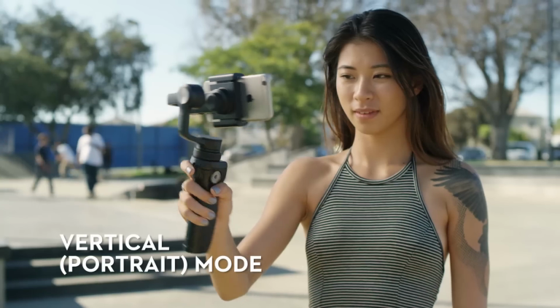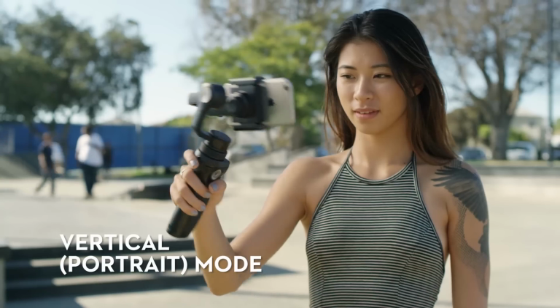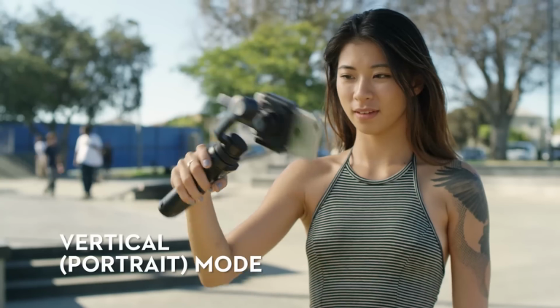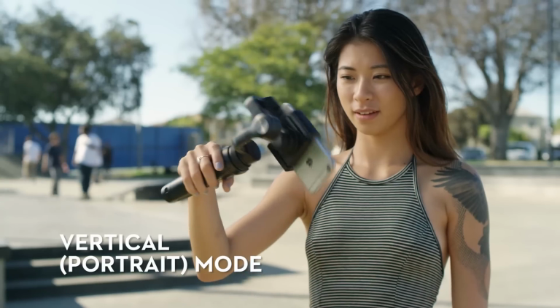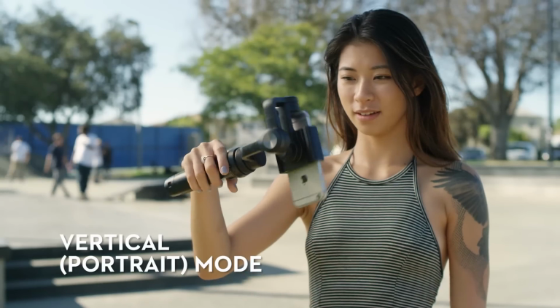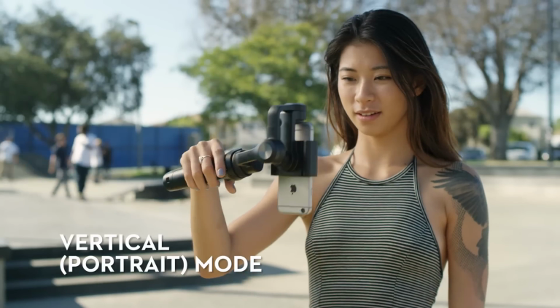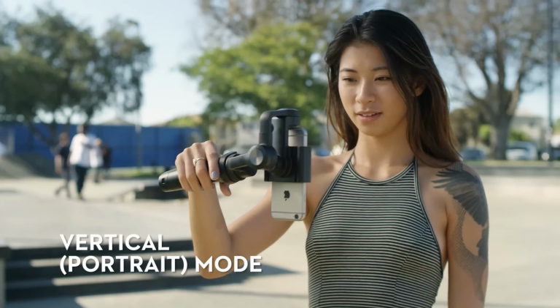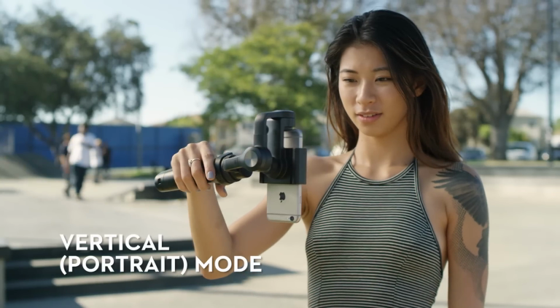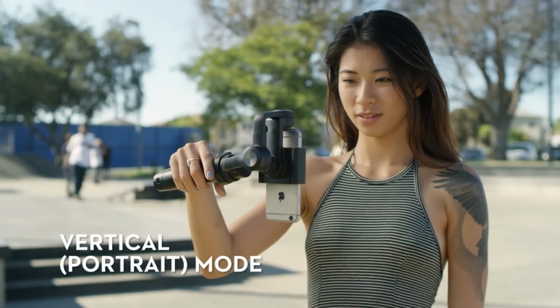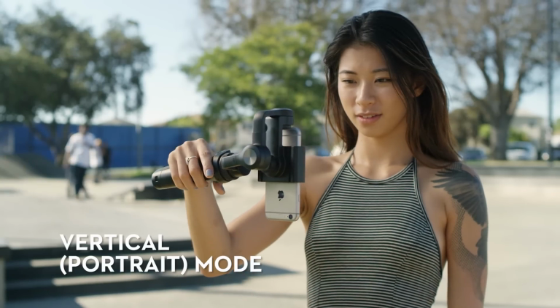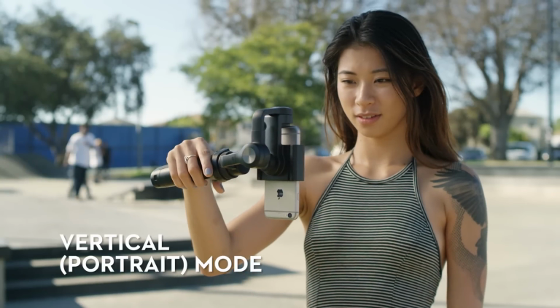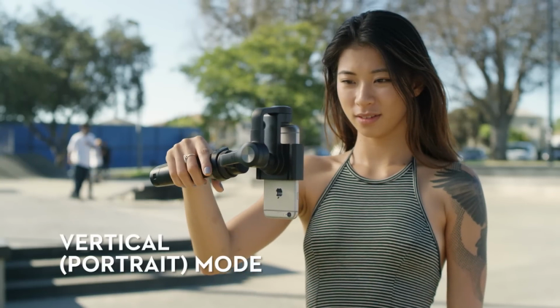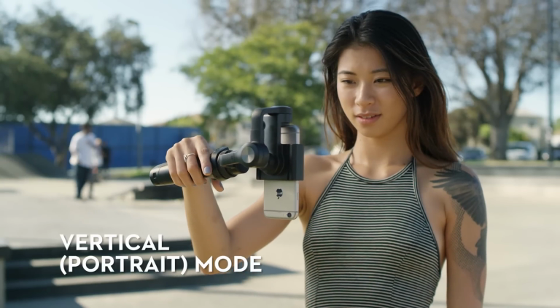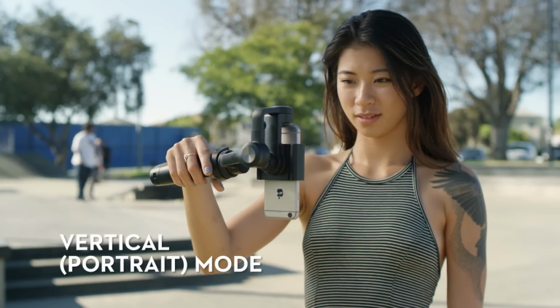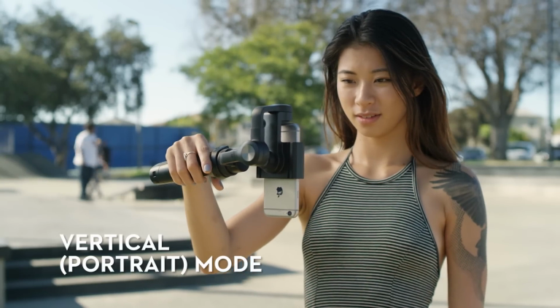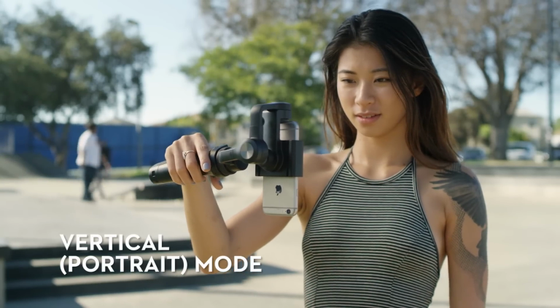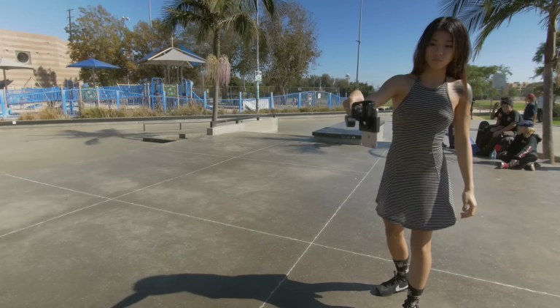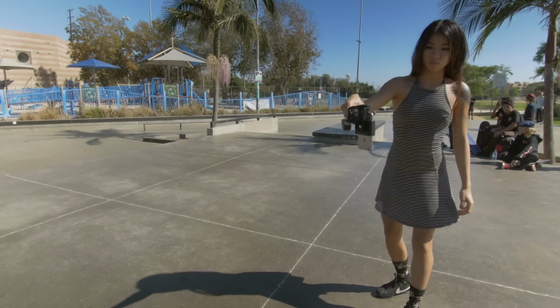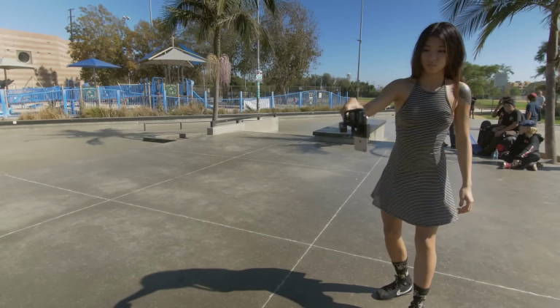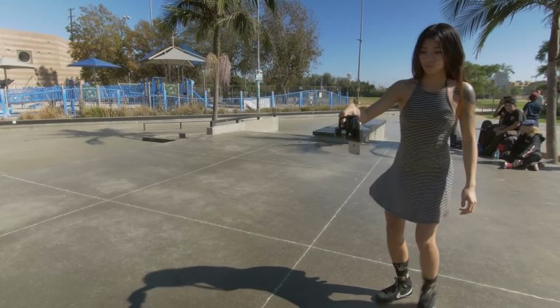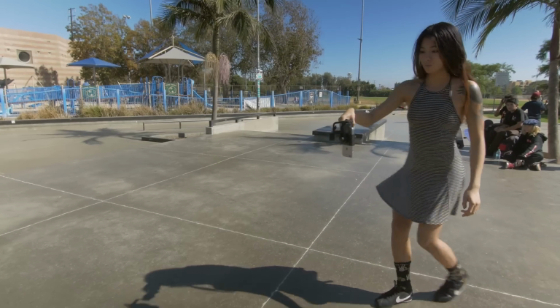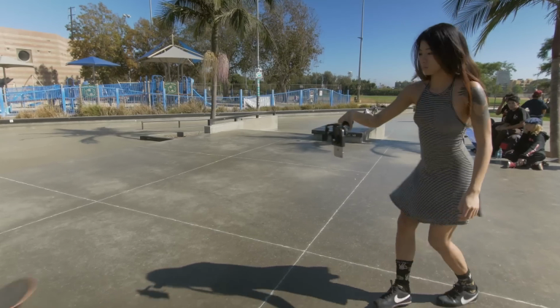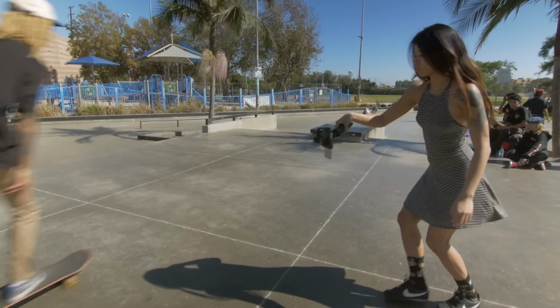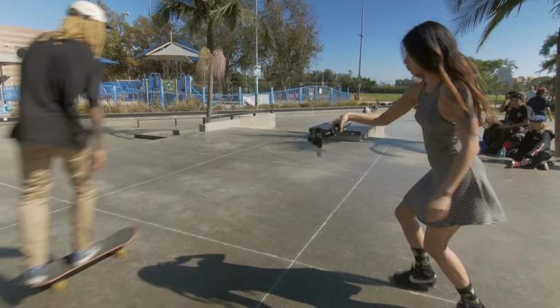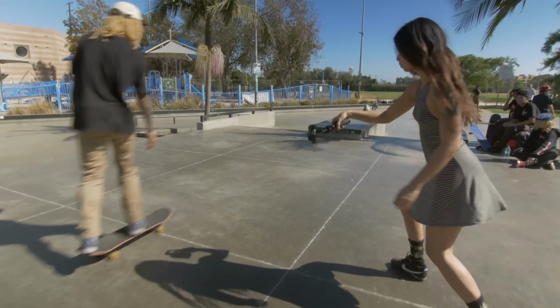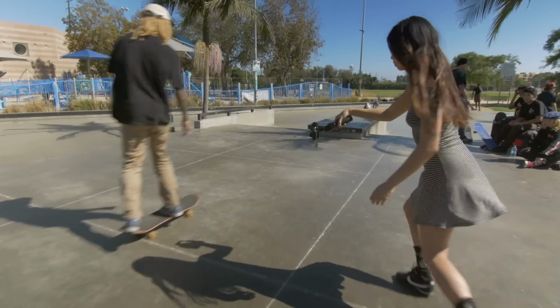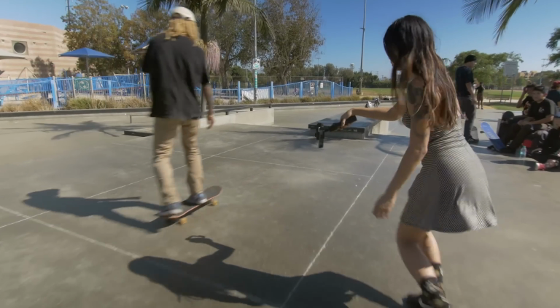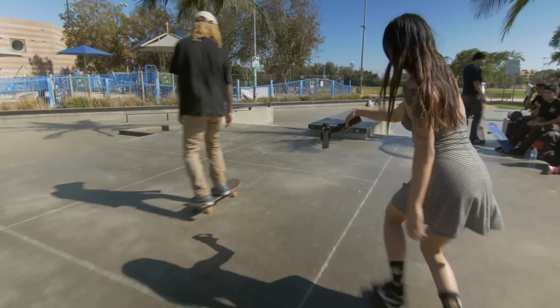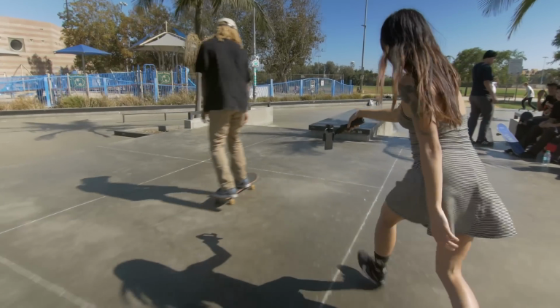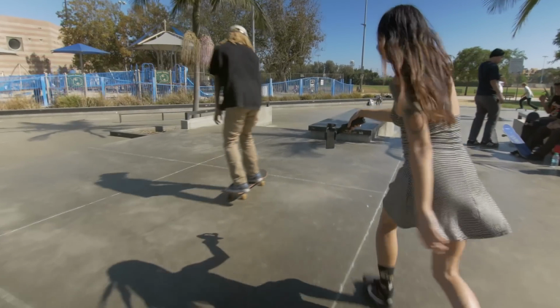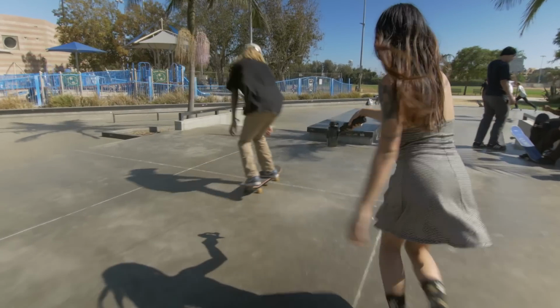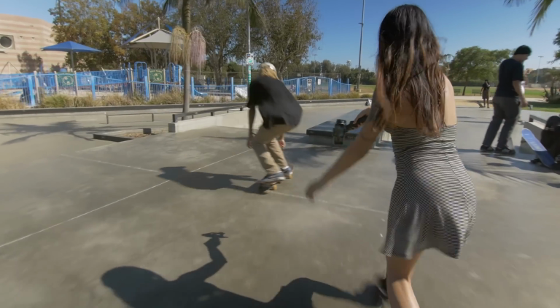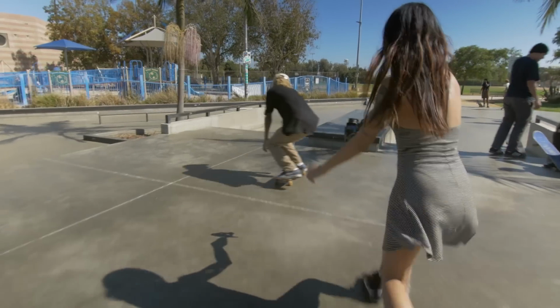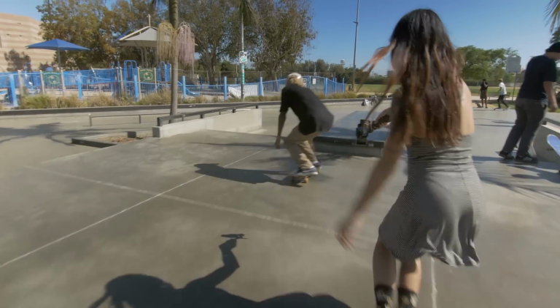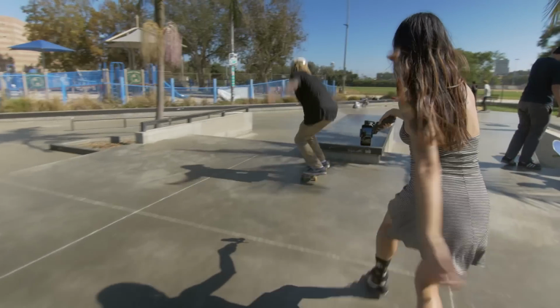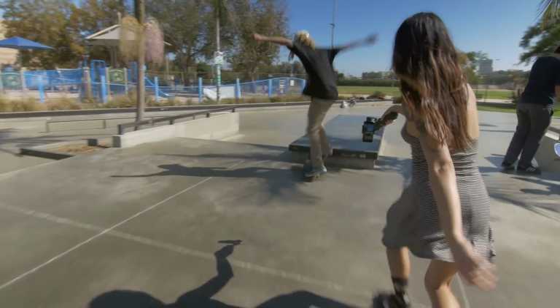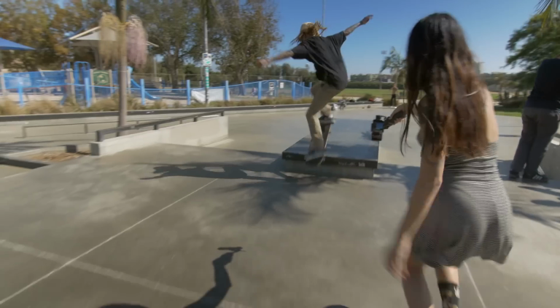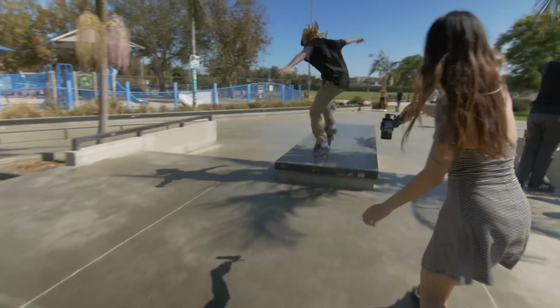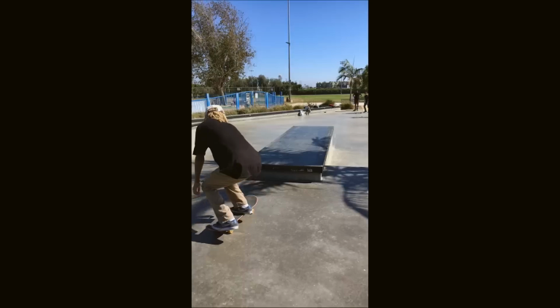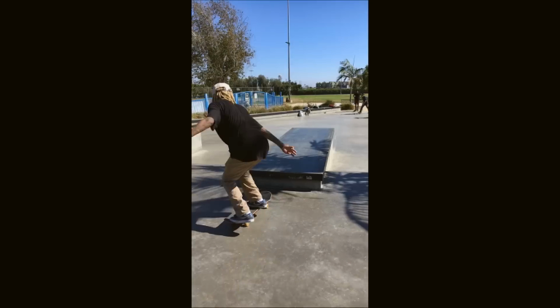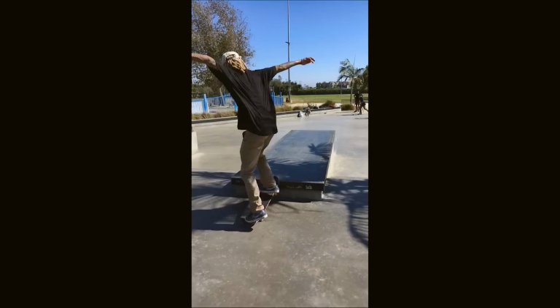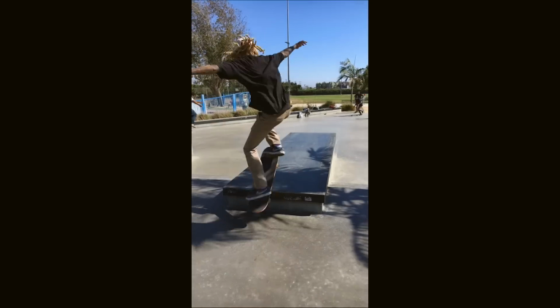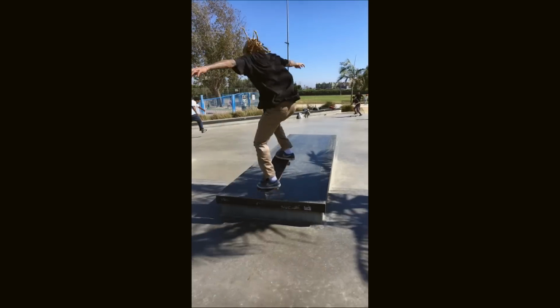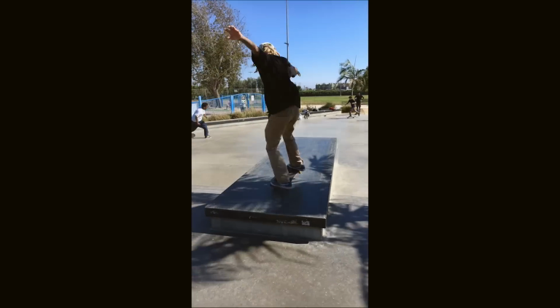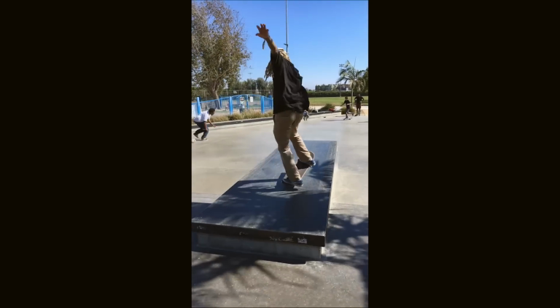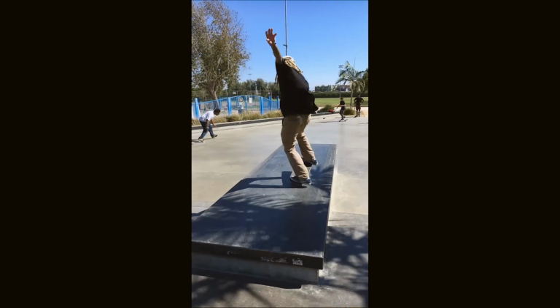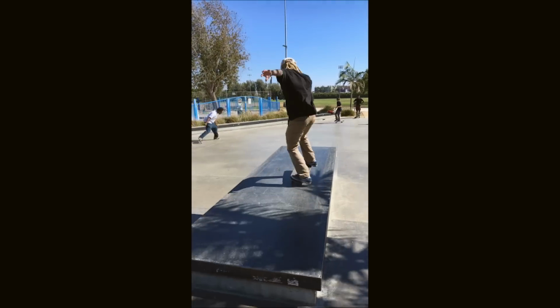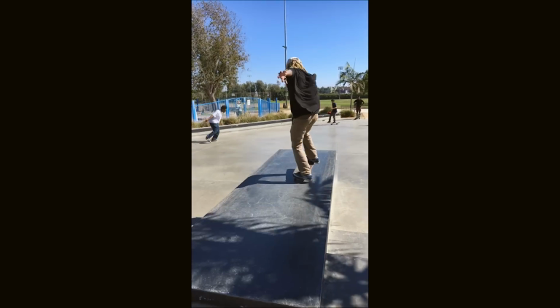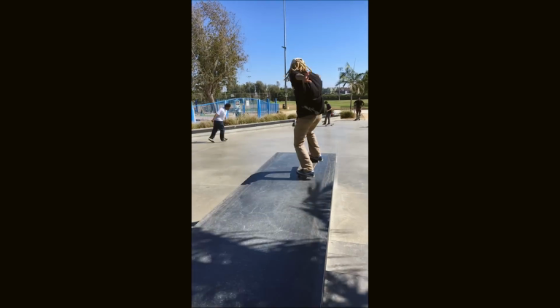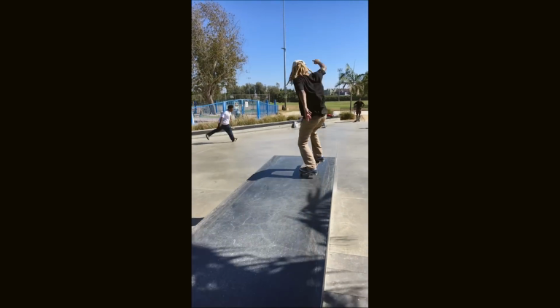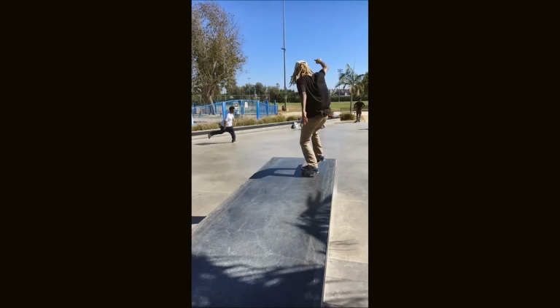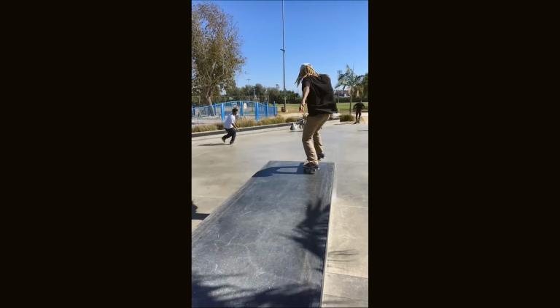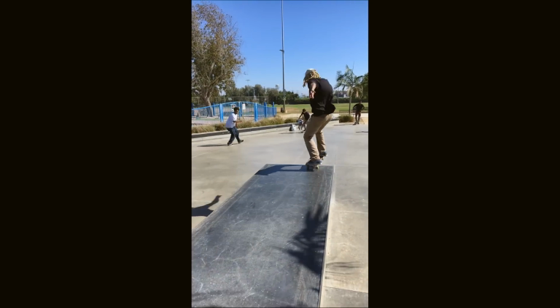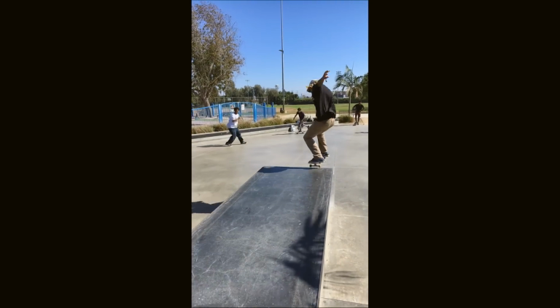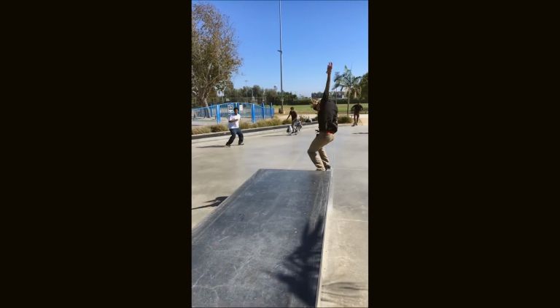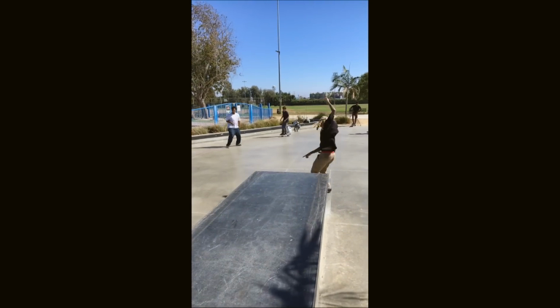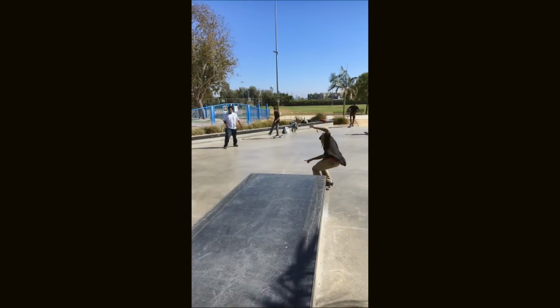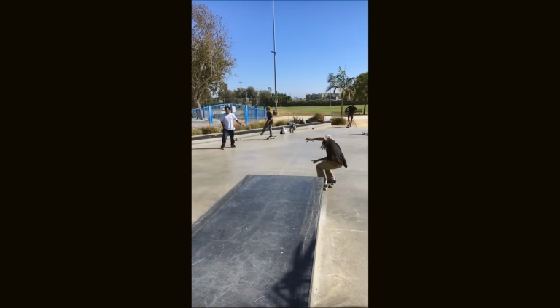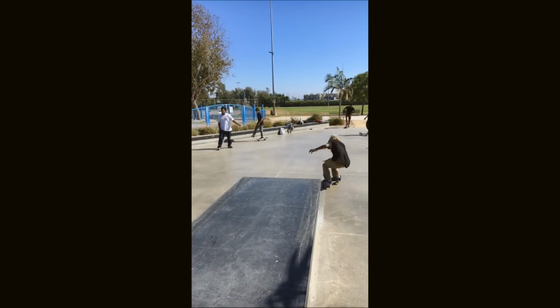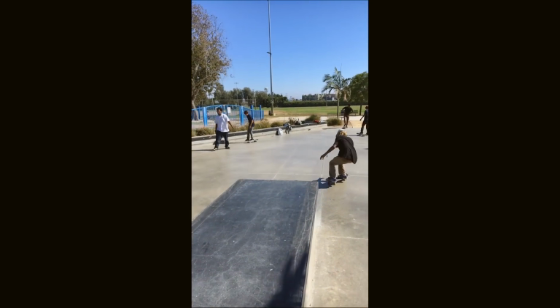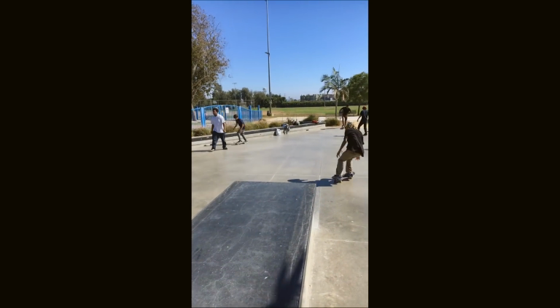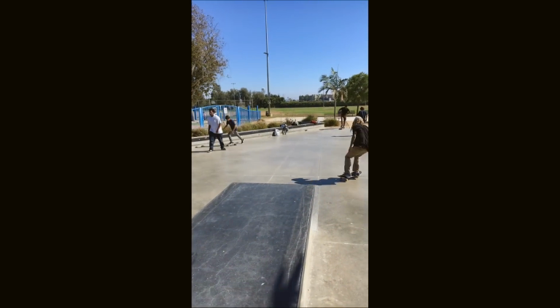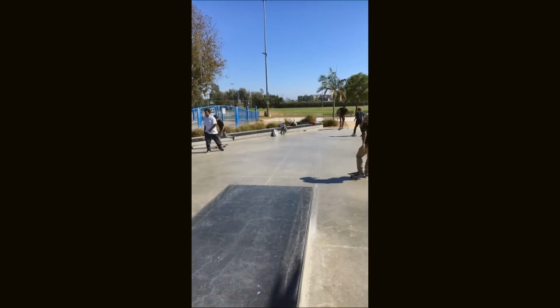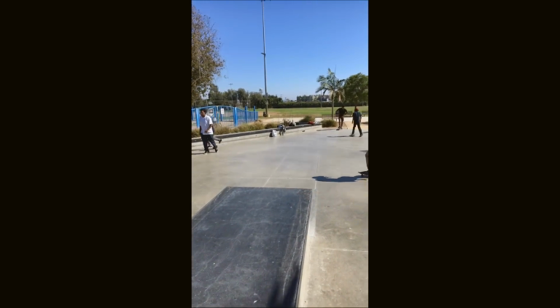Vertical mode is perfect for shooting videos on Snapchat, Periscope, or other social networks that display vertically-oriented videos.